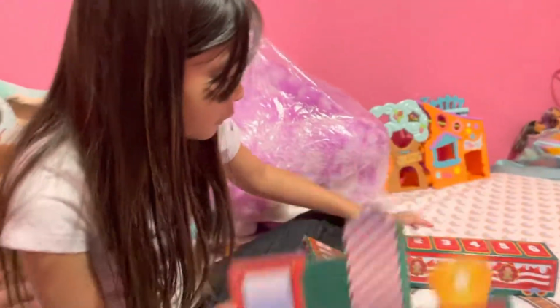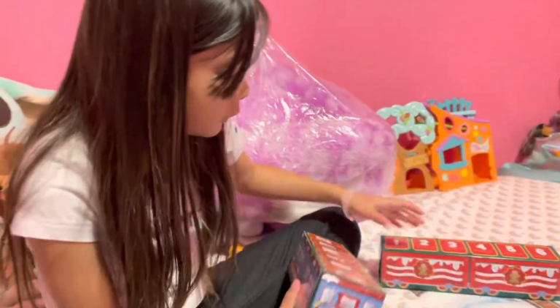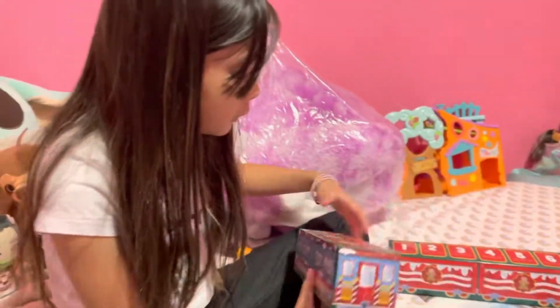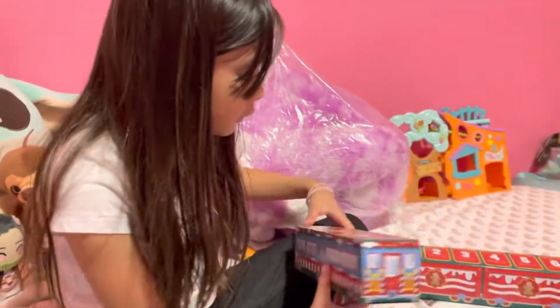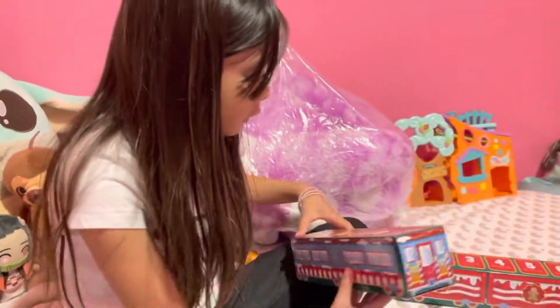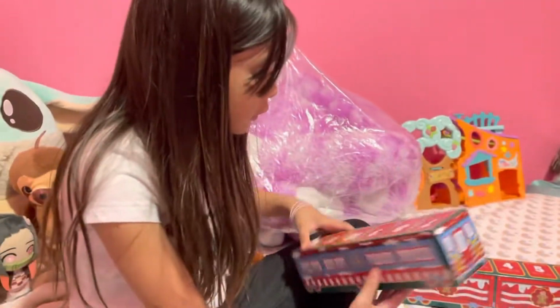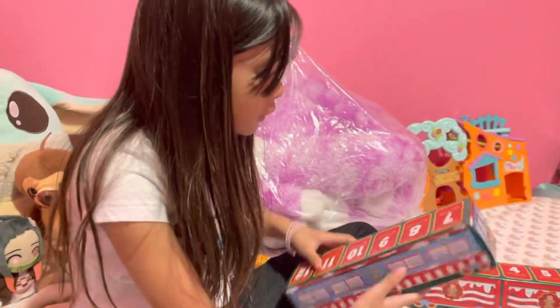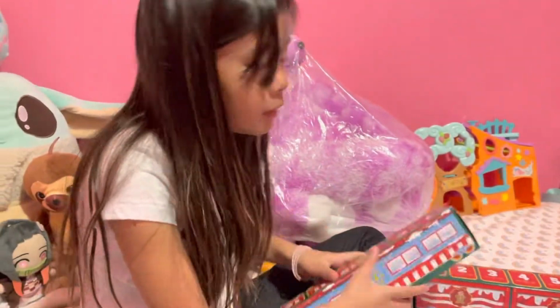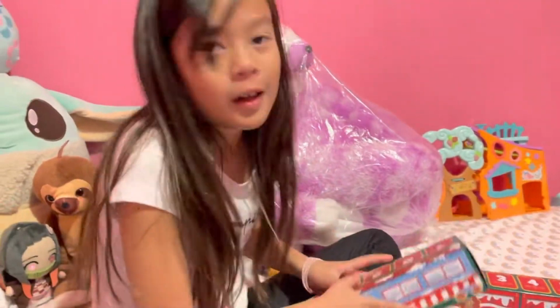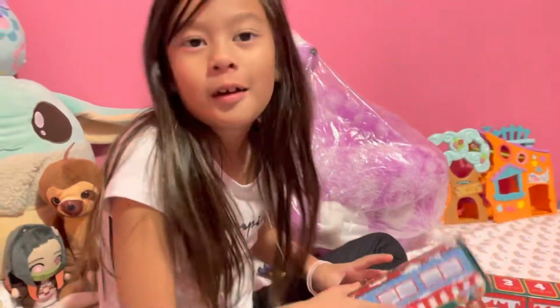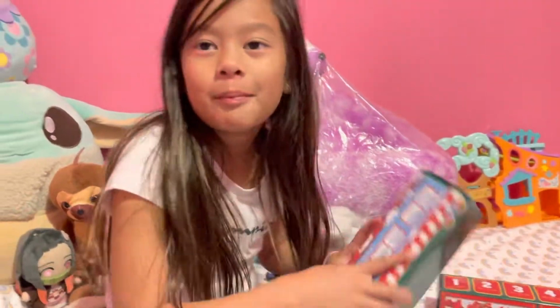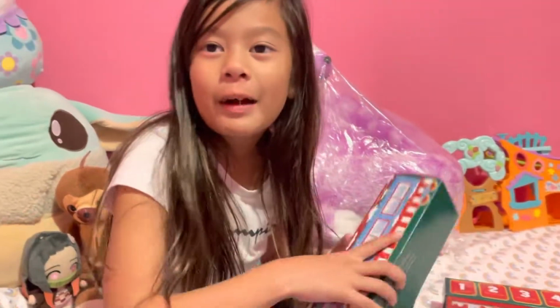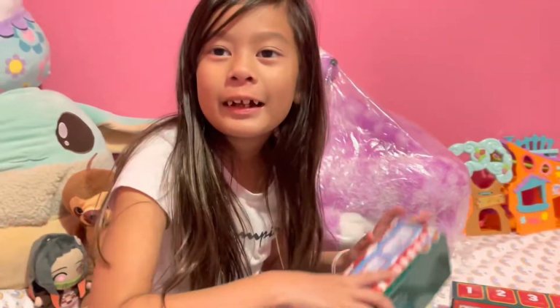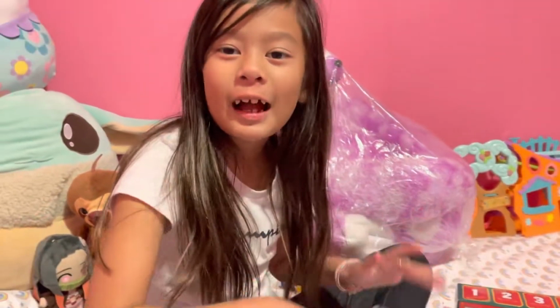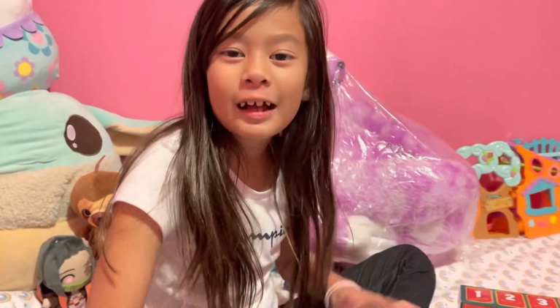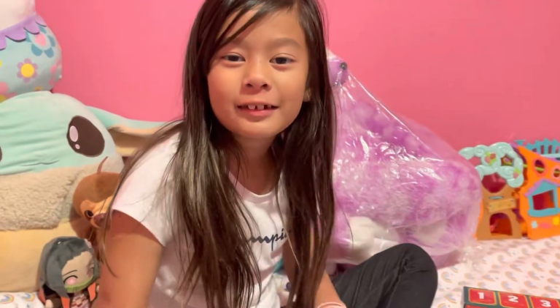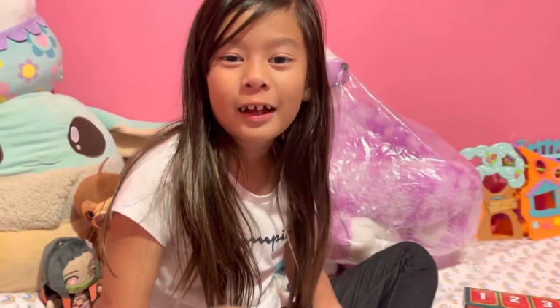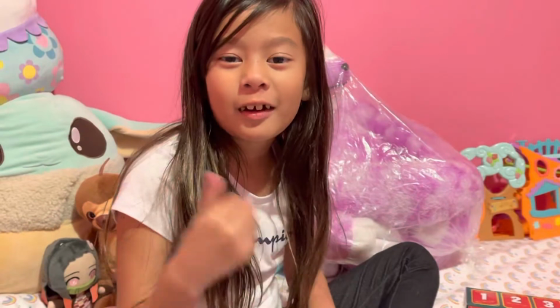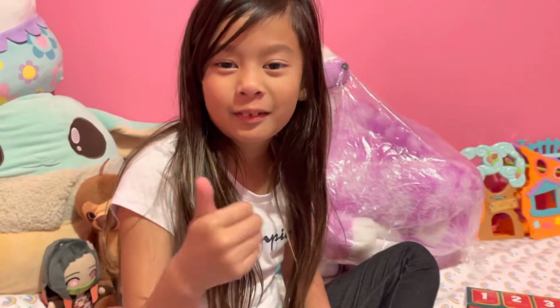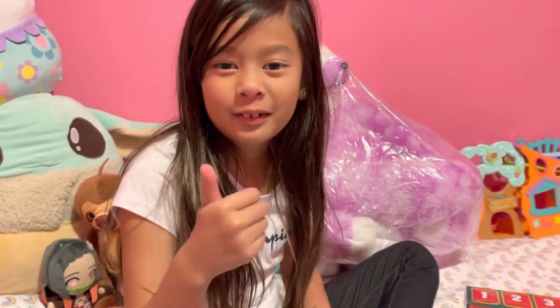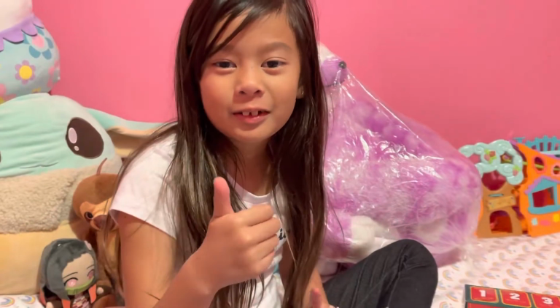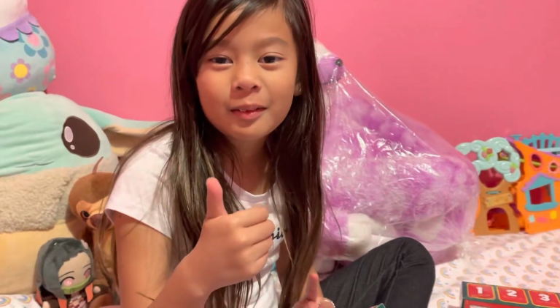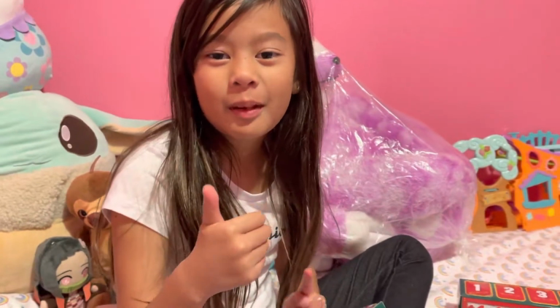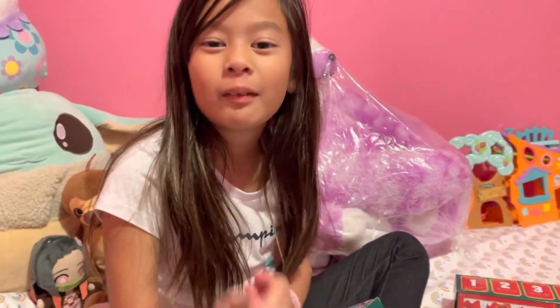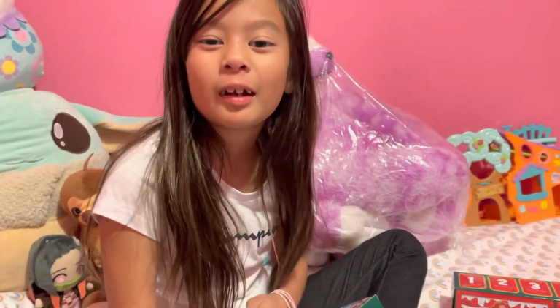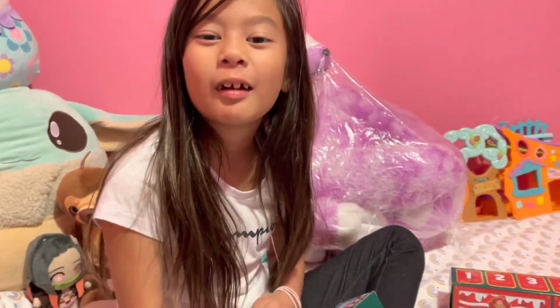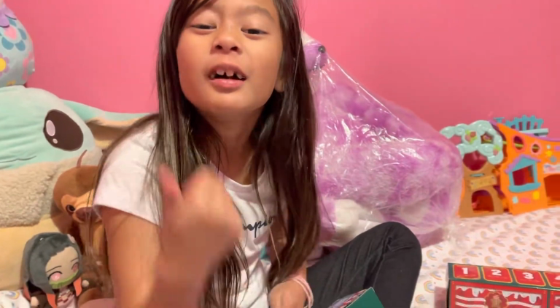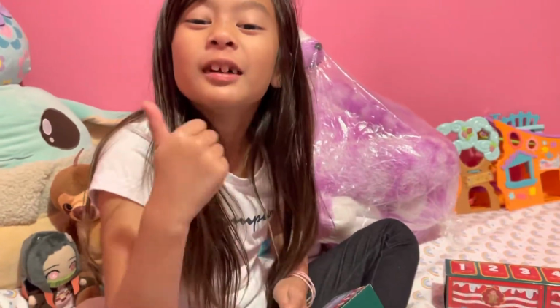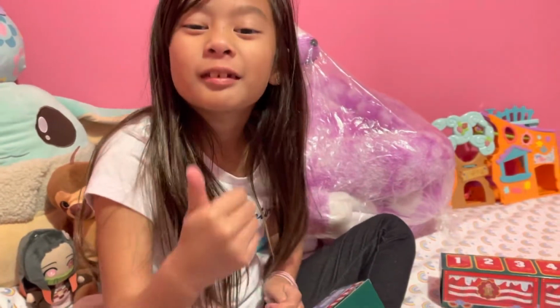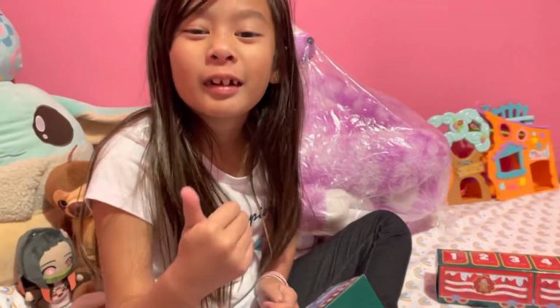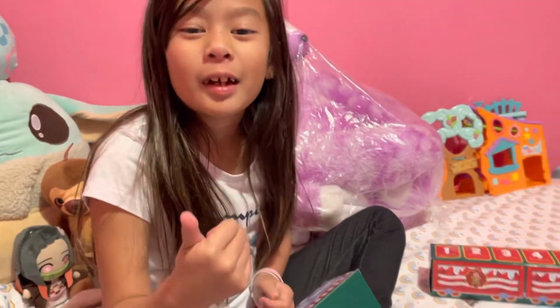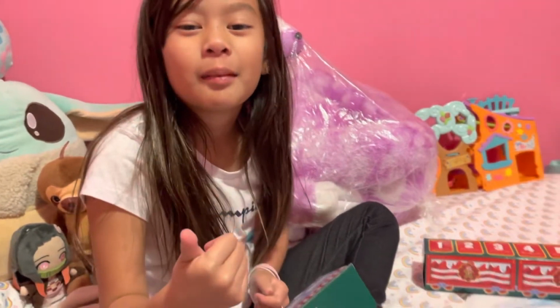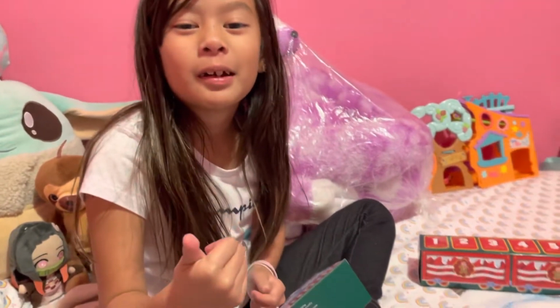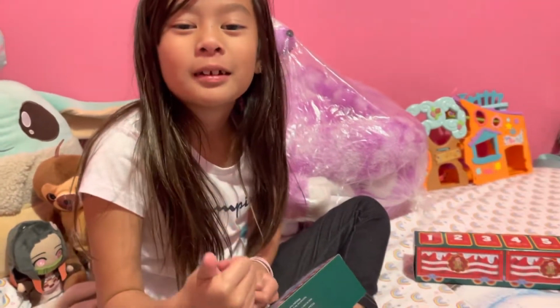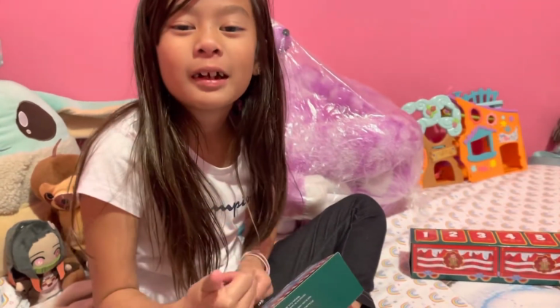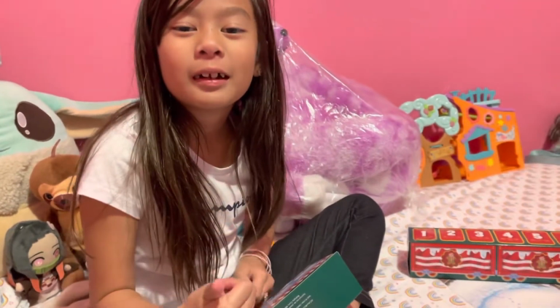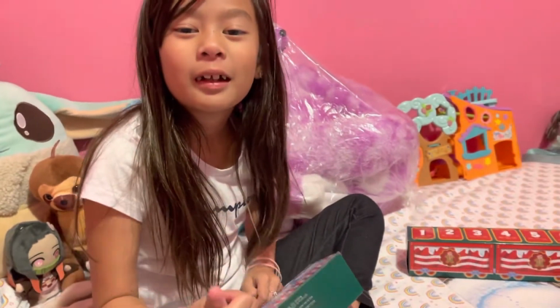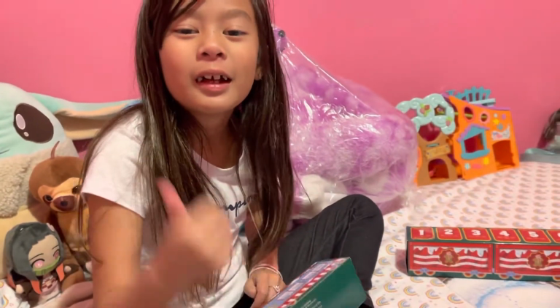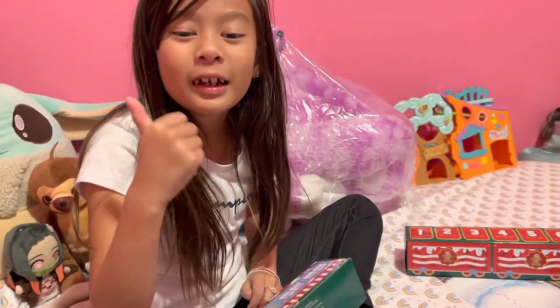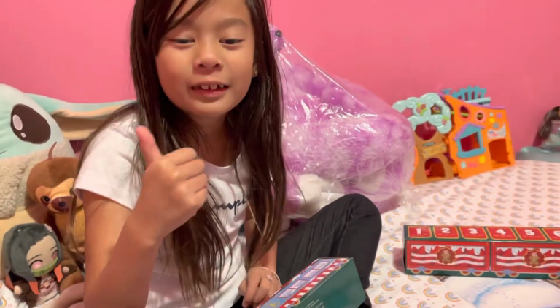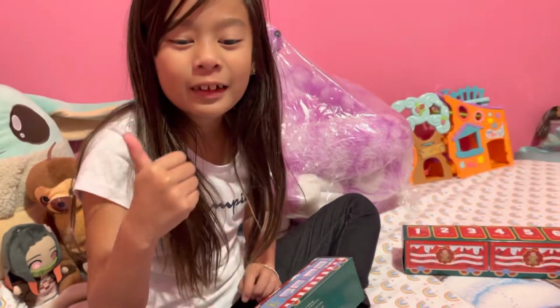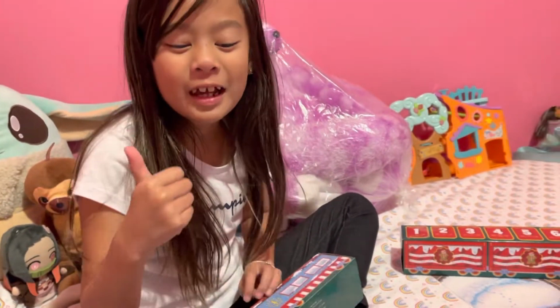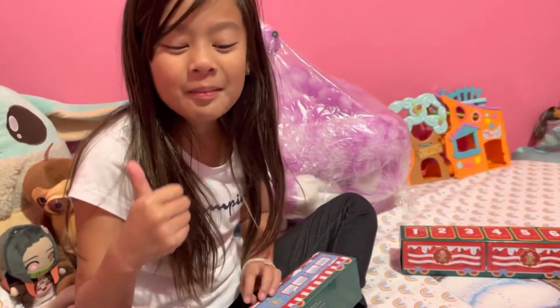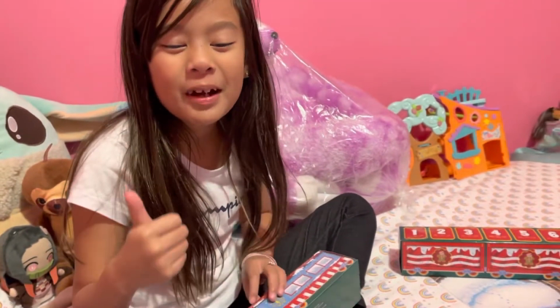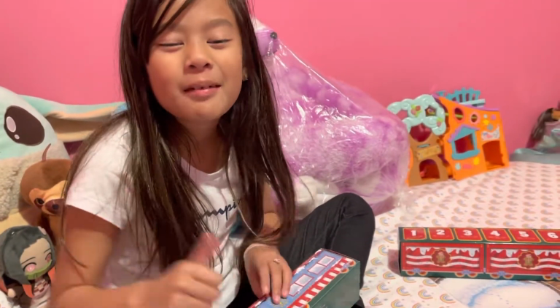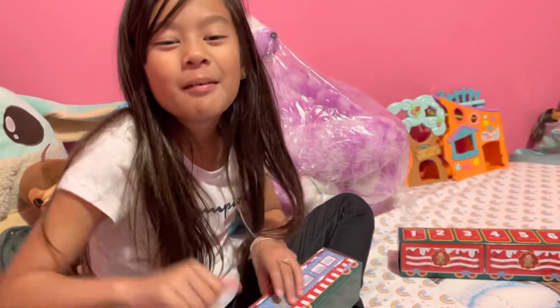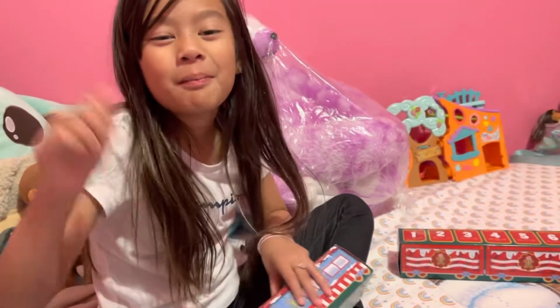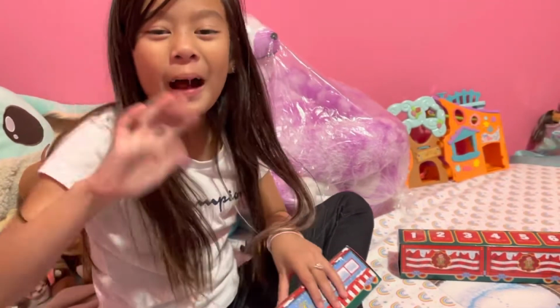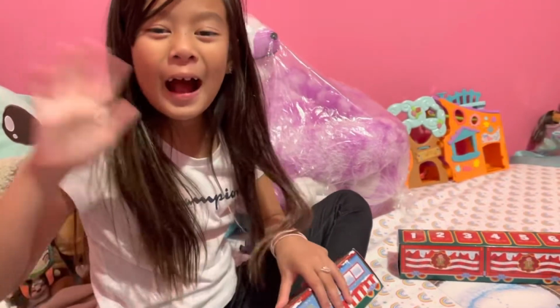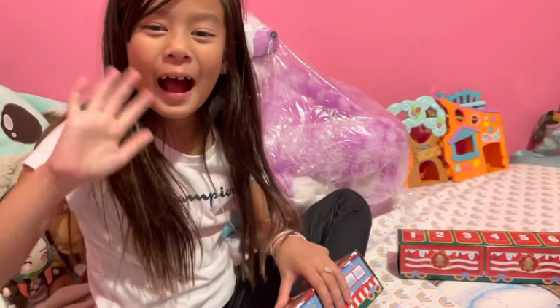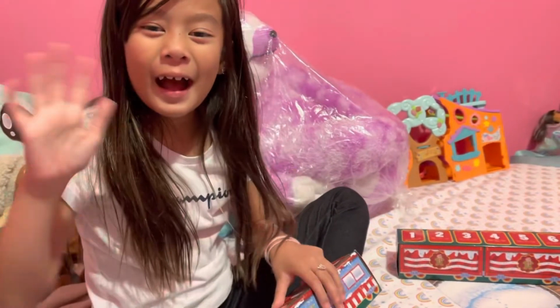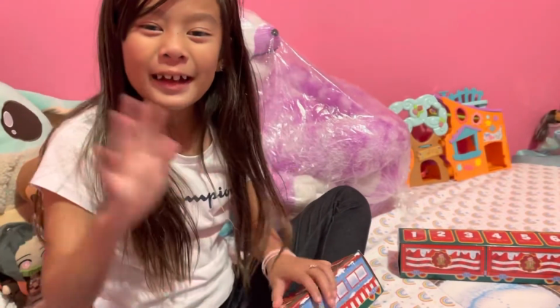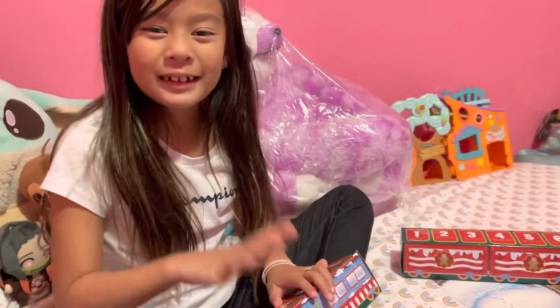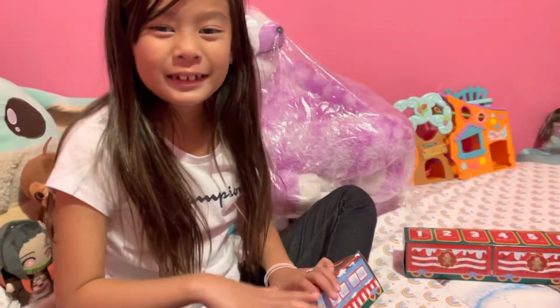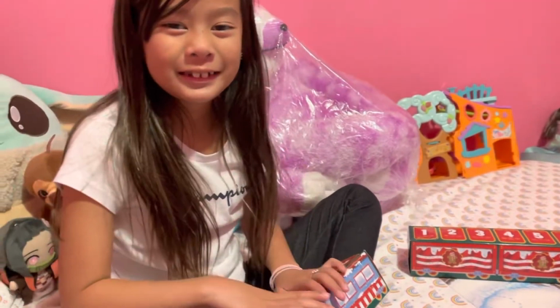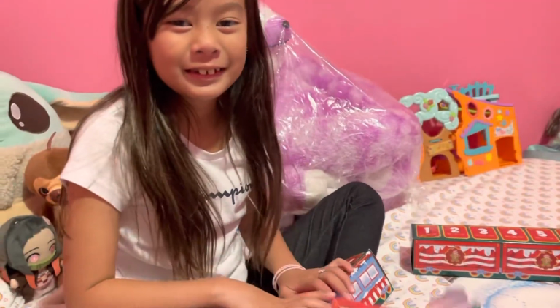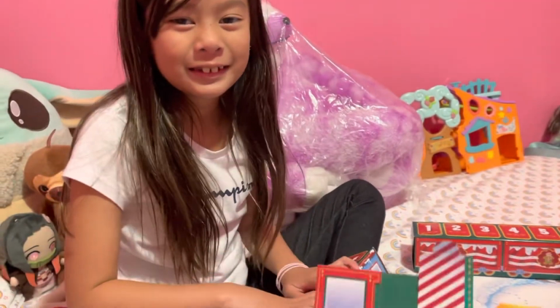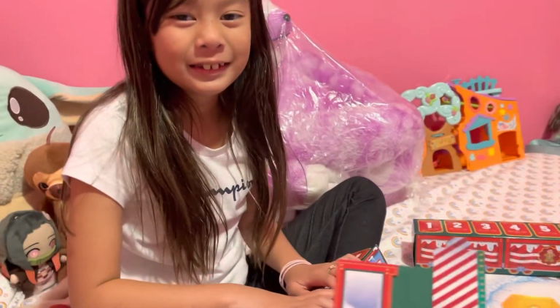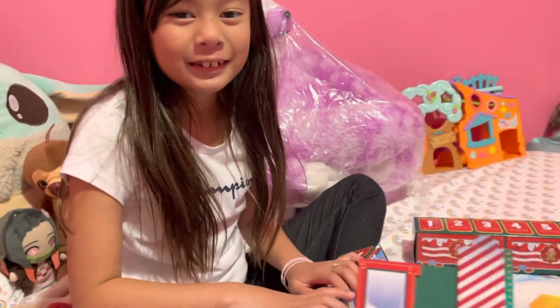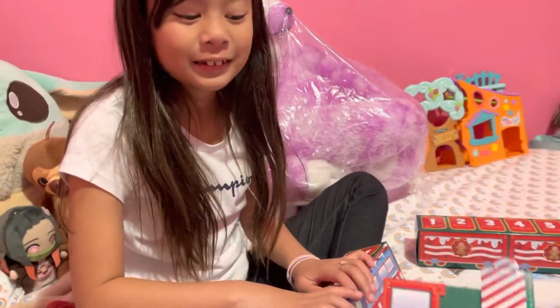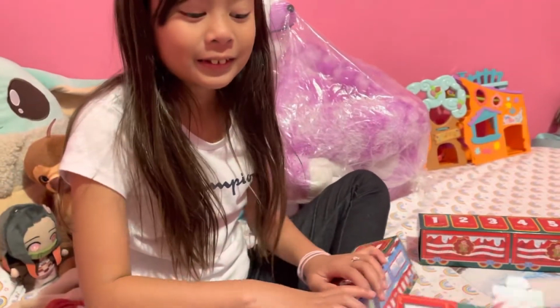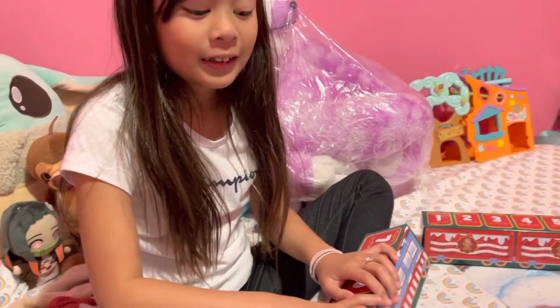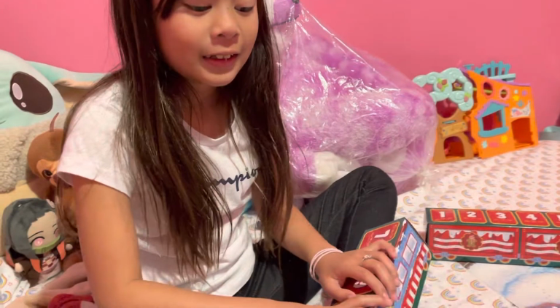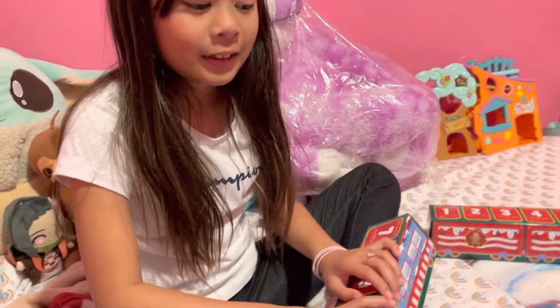Say bye-bye. Bye guys. I hope you enjoyed my video. Subscribe to my channel. Hit the like button. Bye. We'll open another one tomorrow.